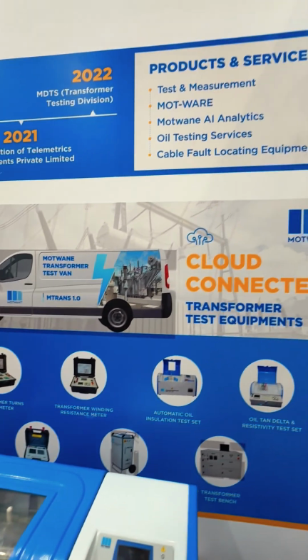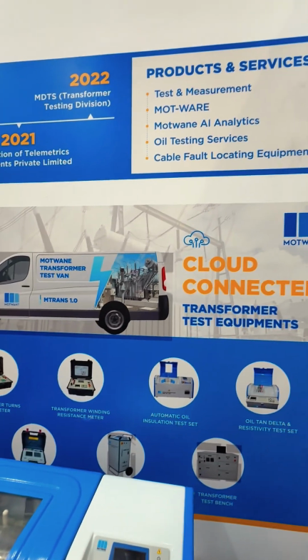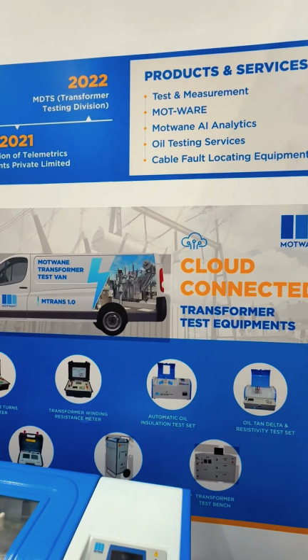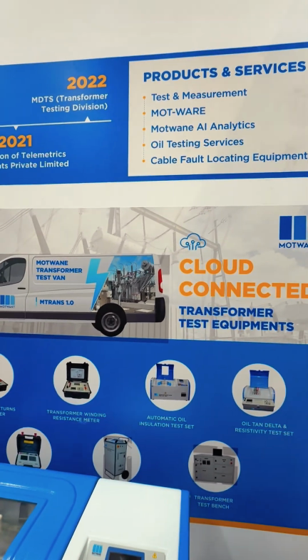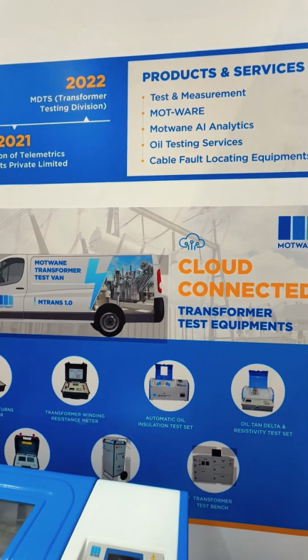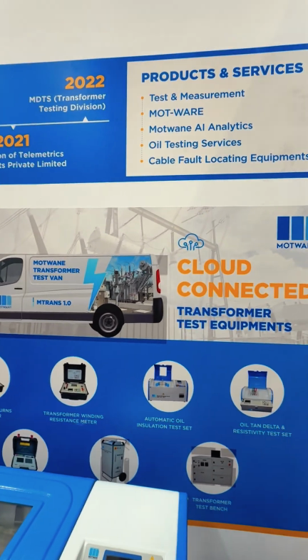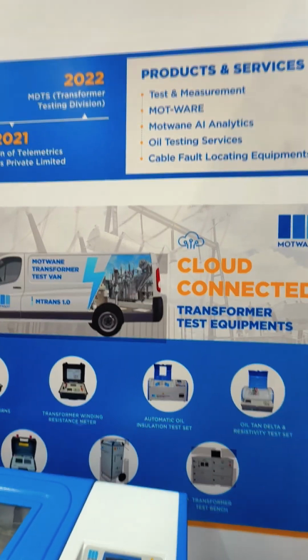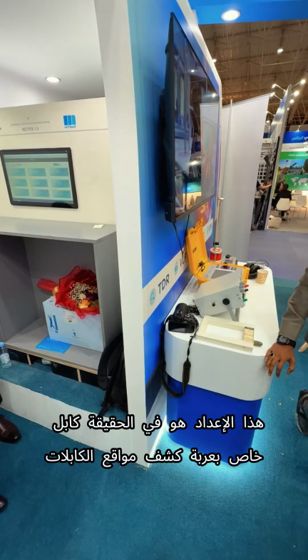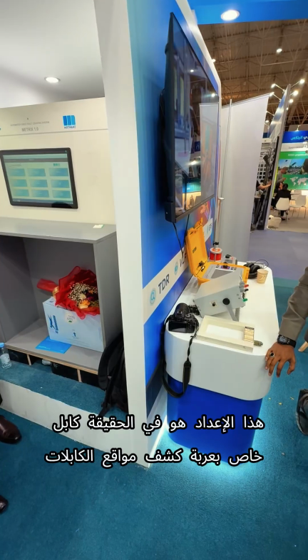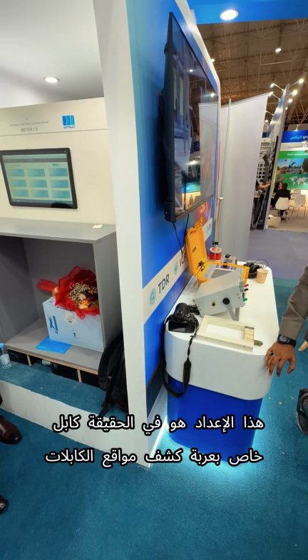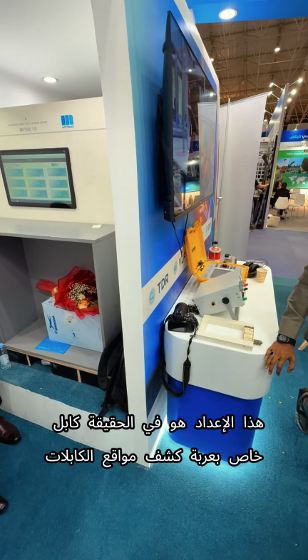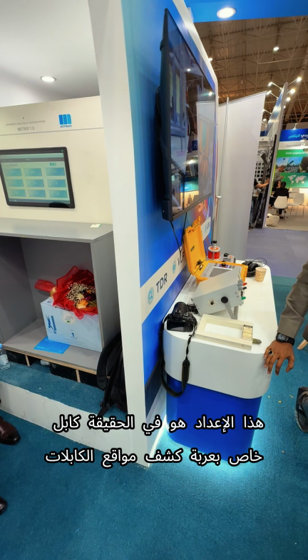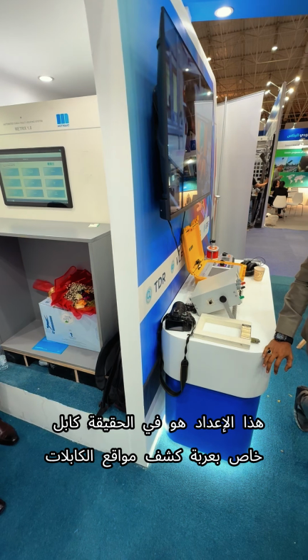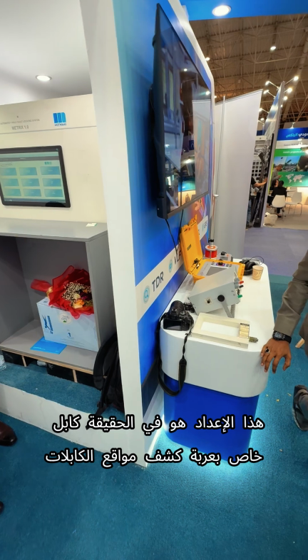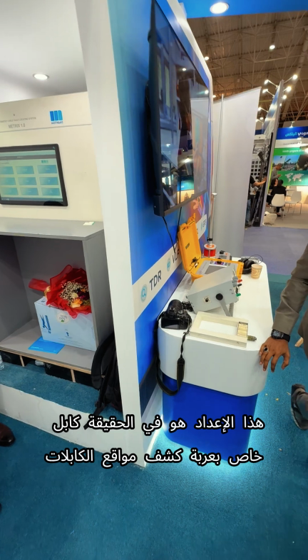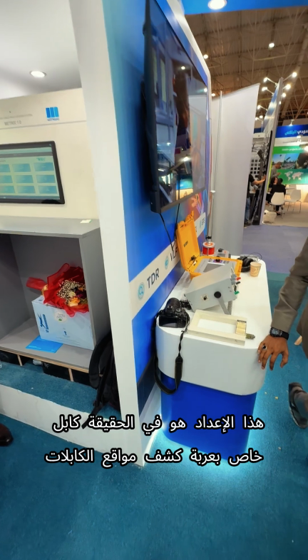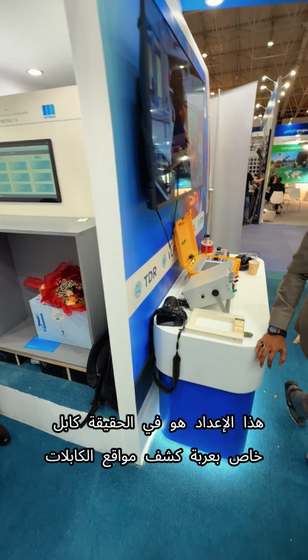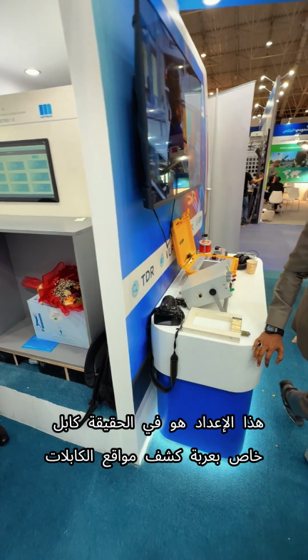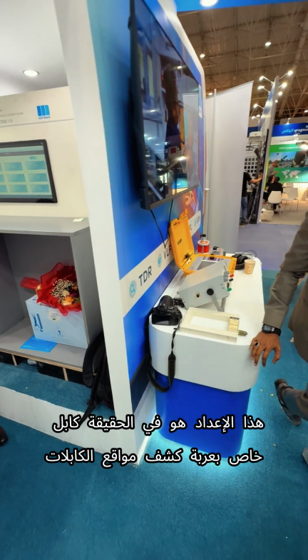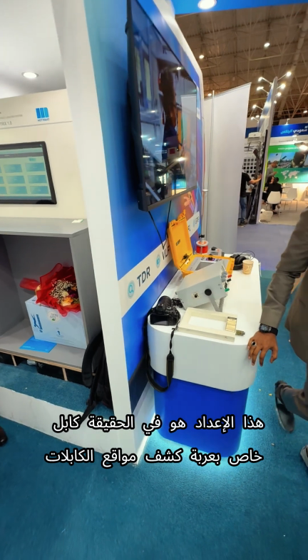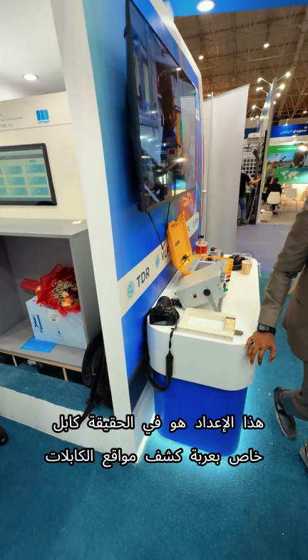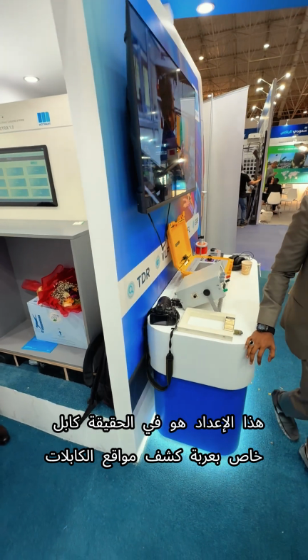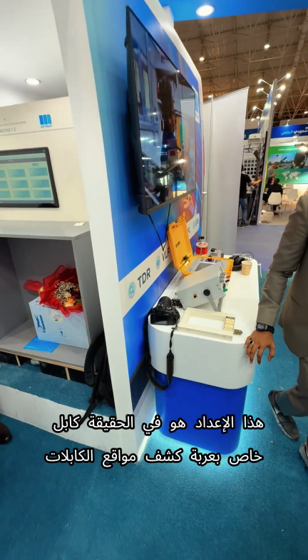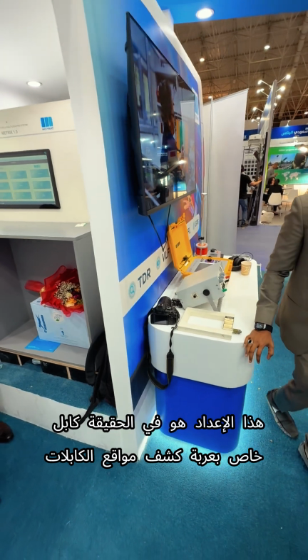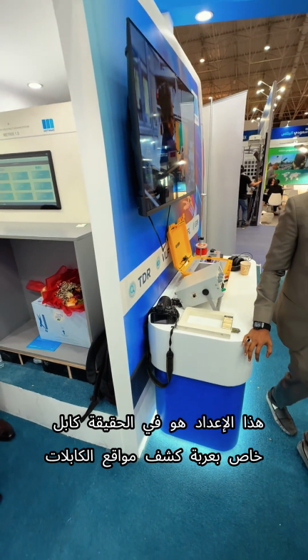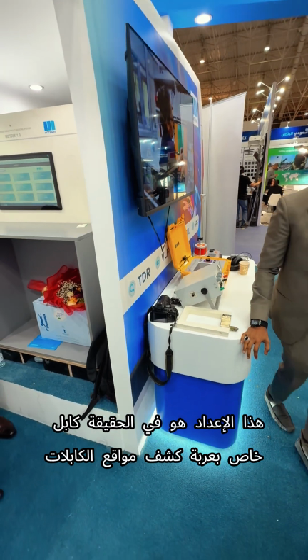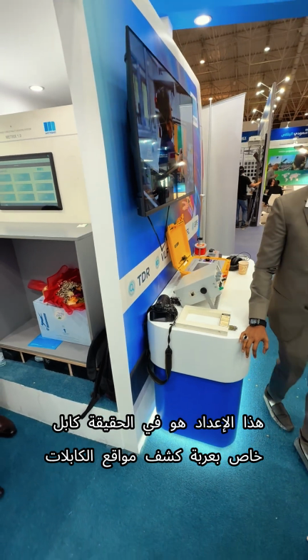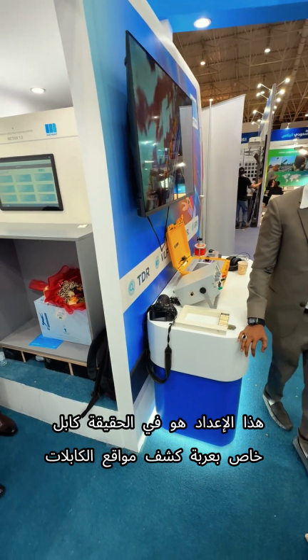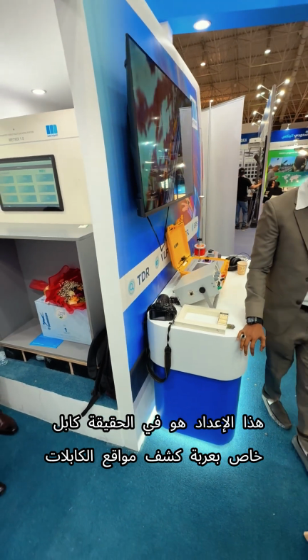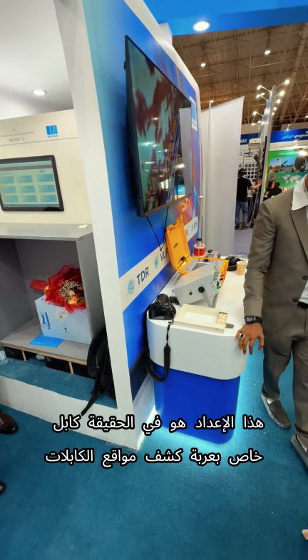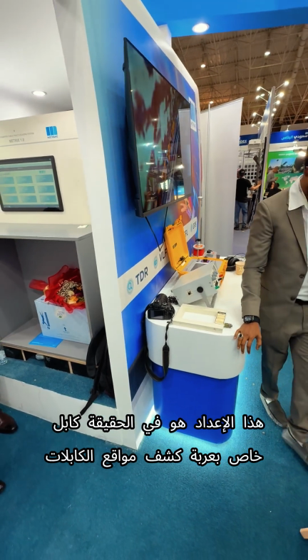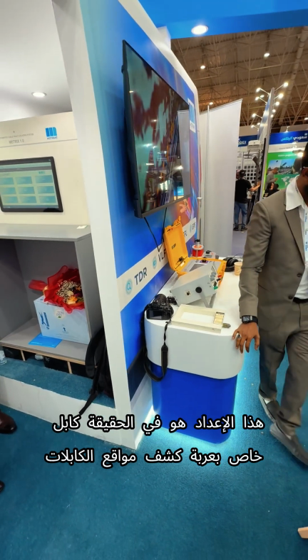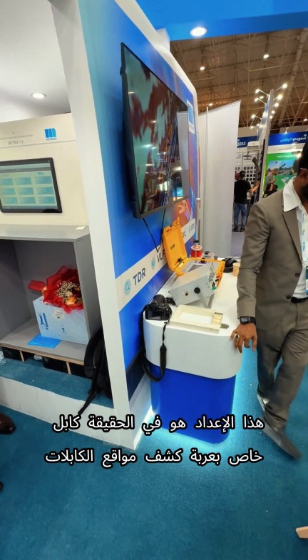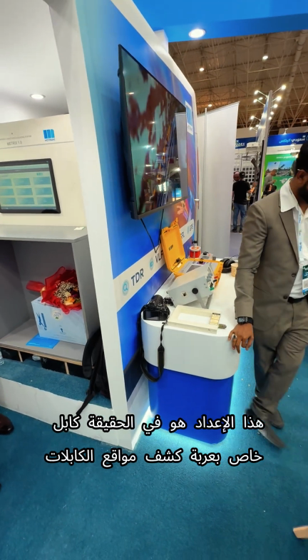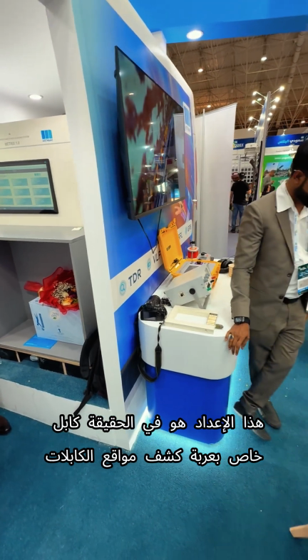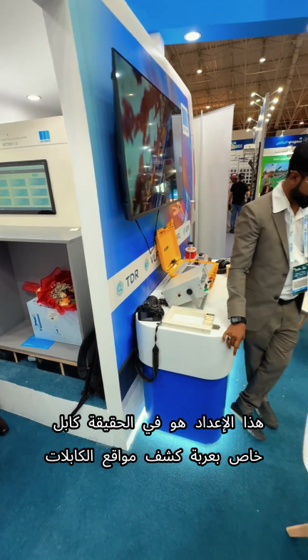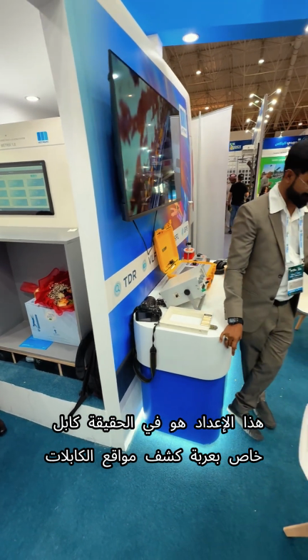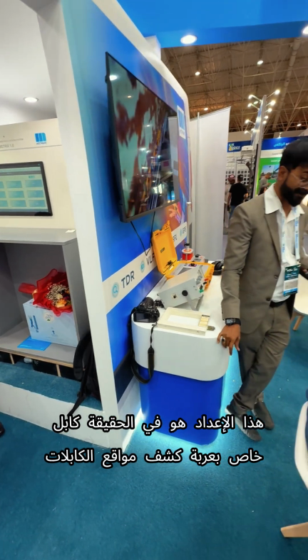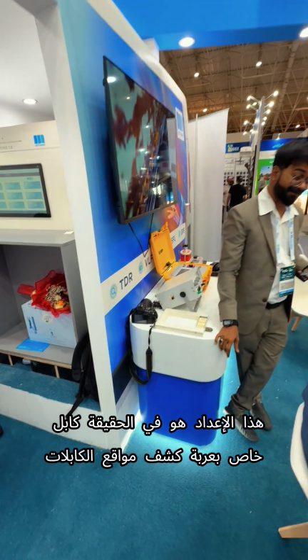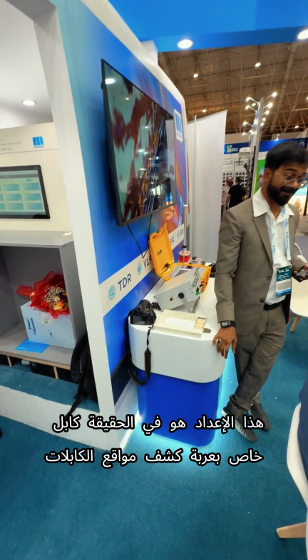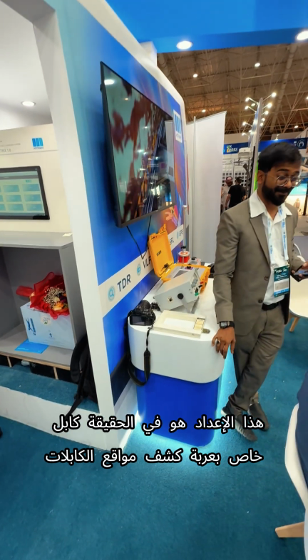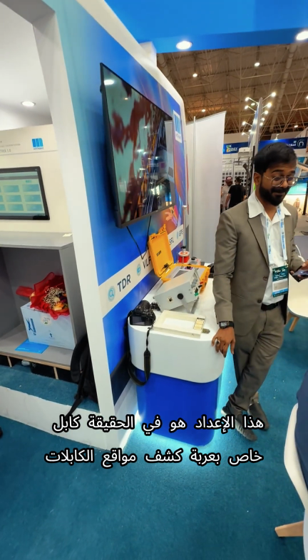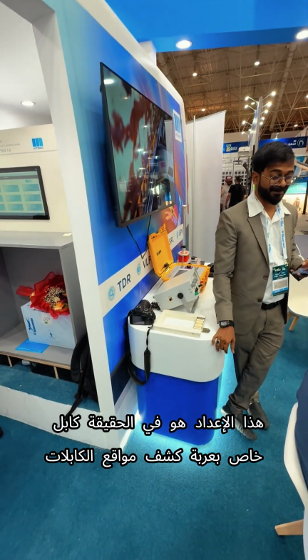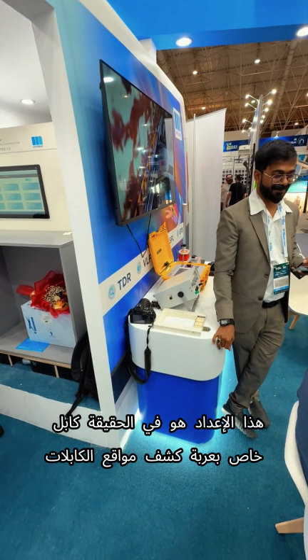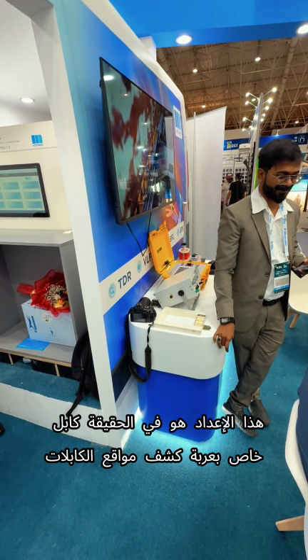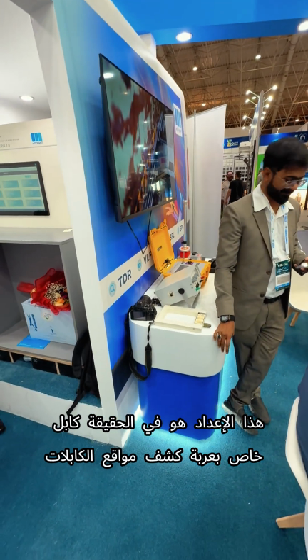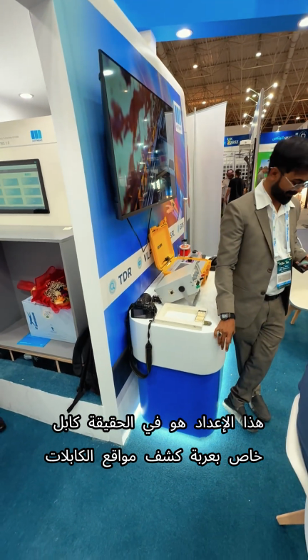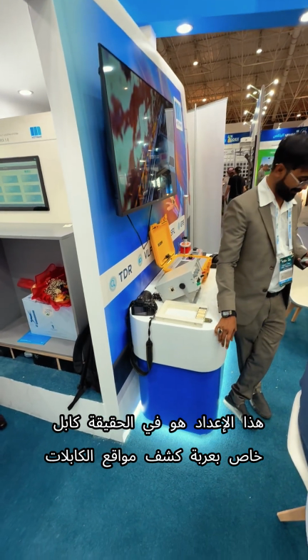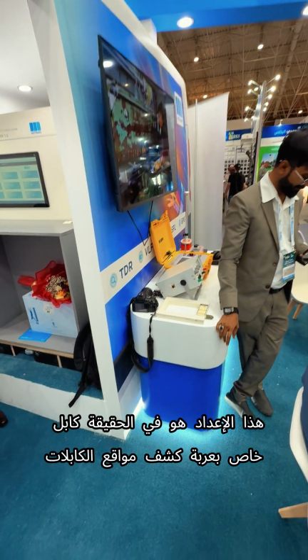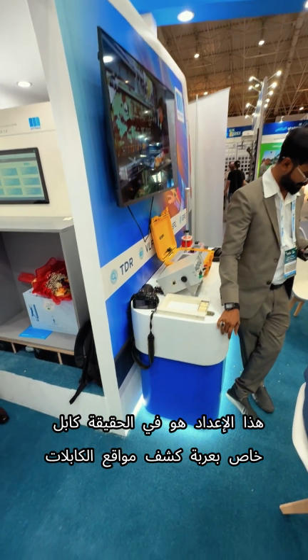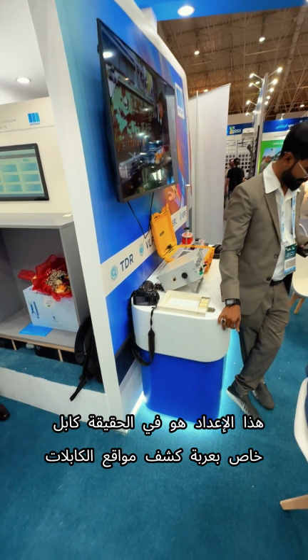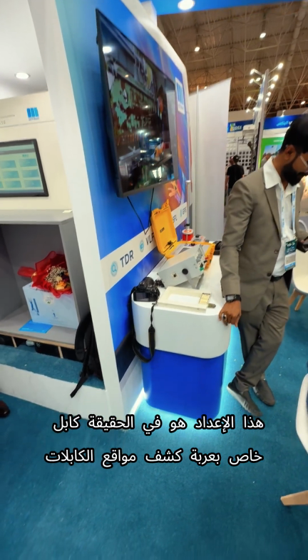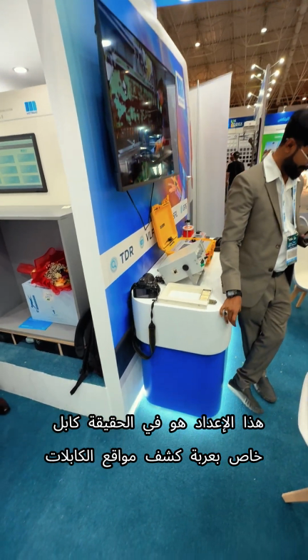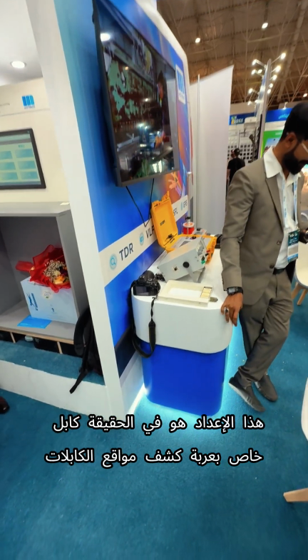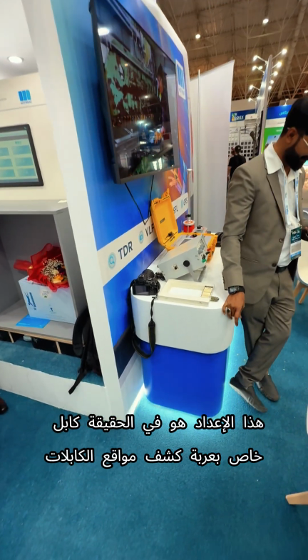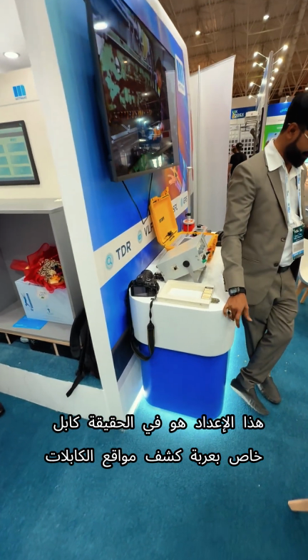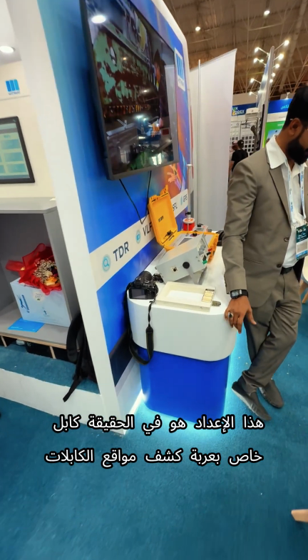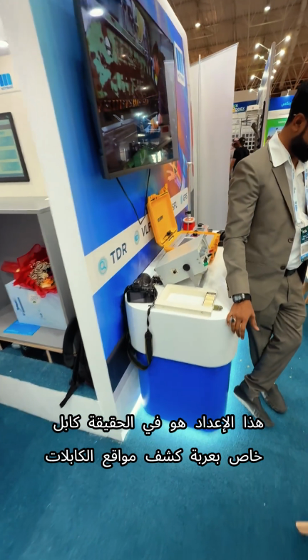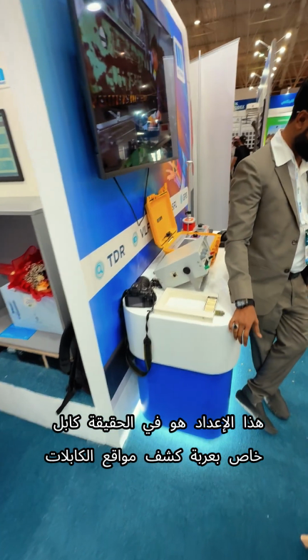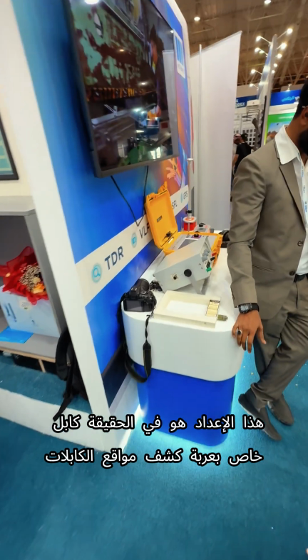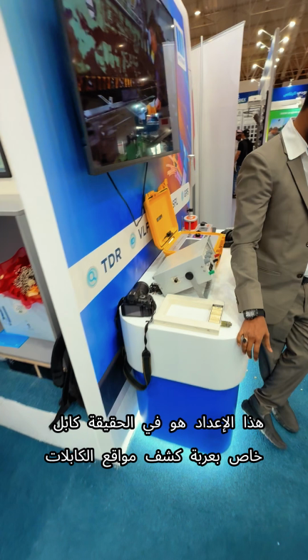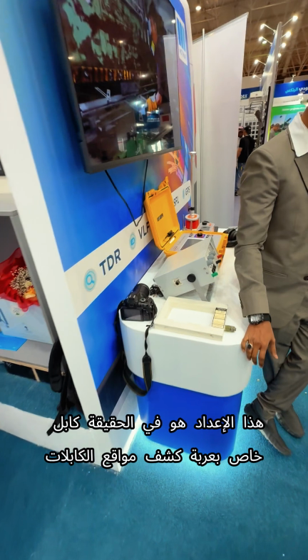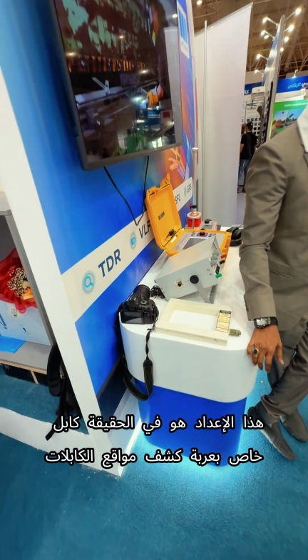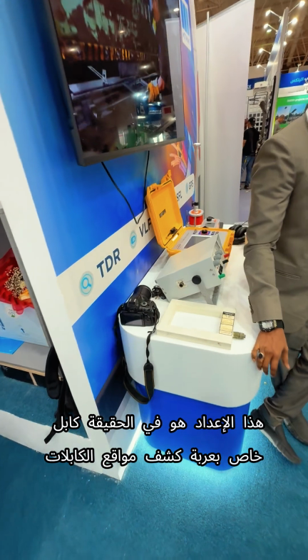The setup is actually the cable for locating van — a cable fault locating system.